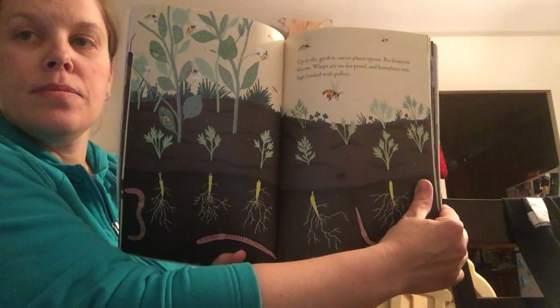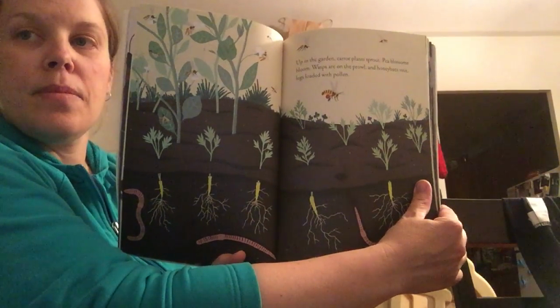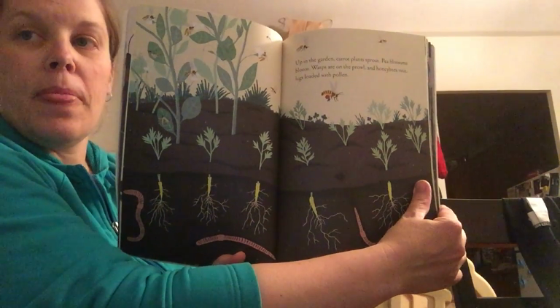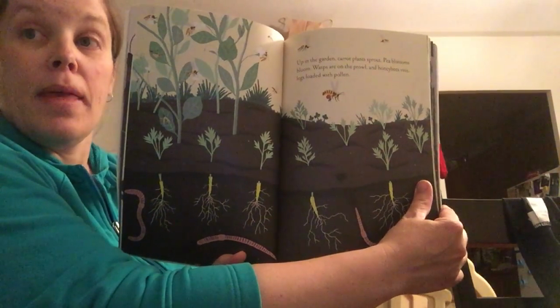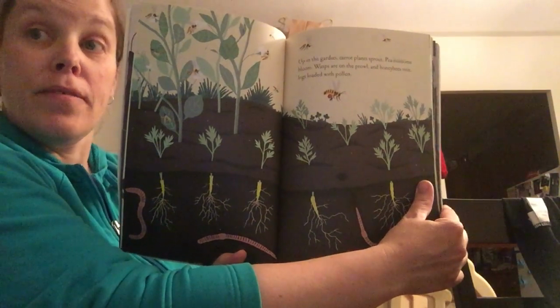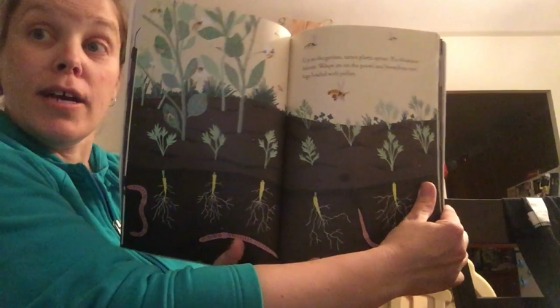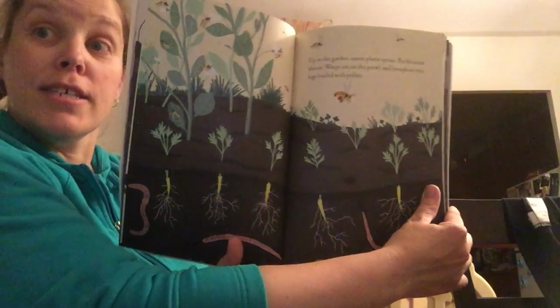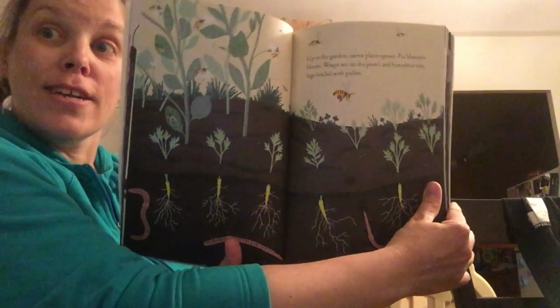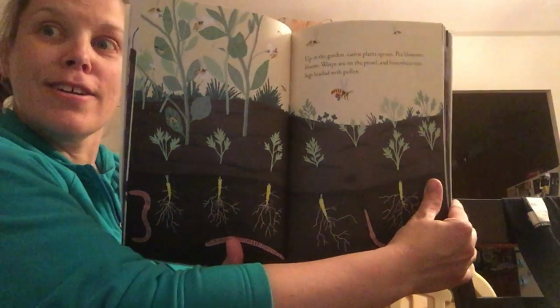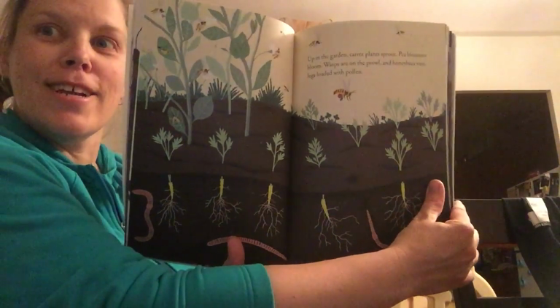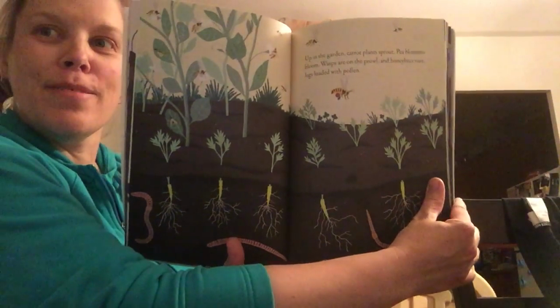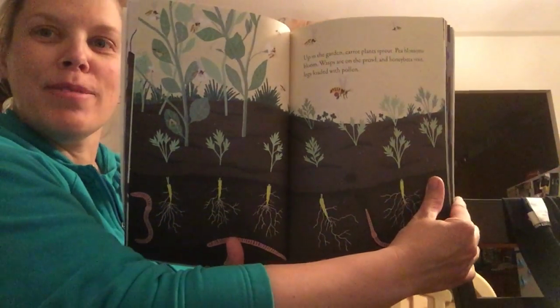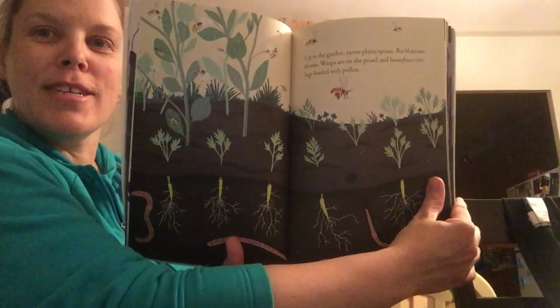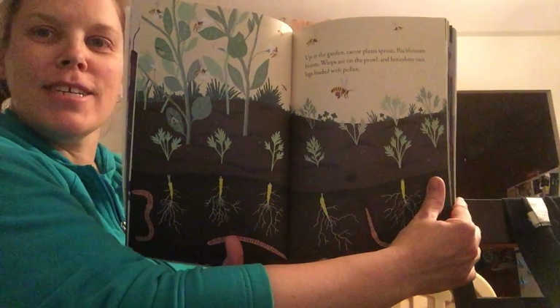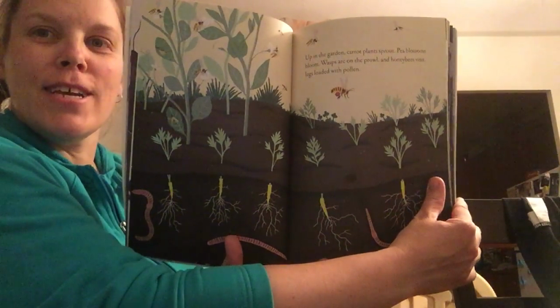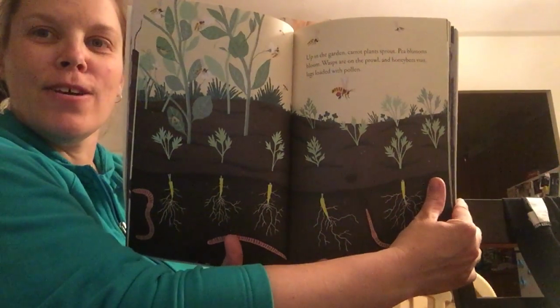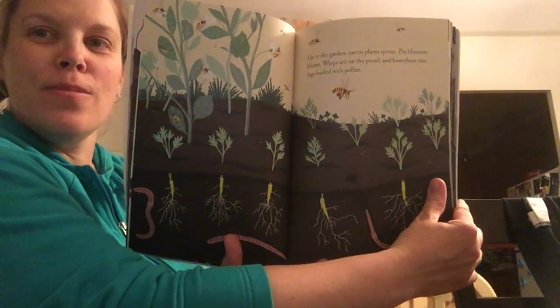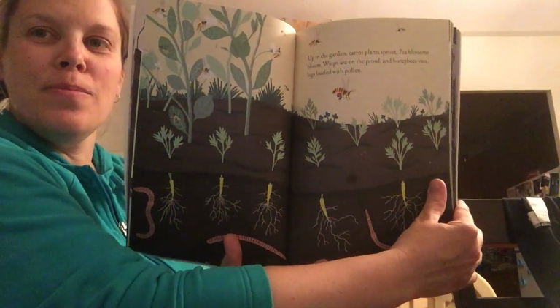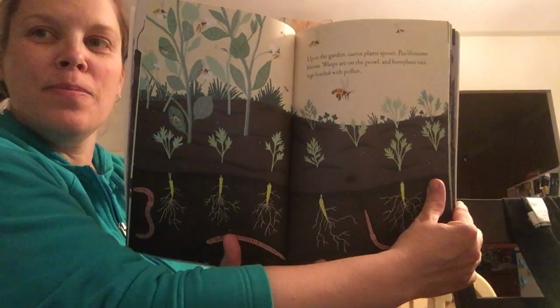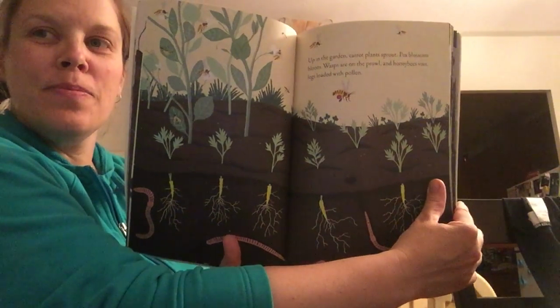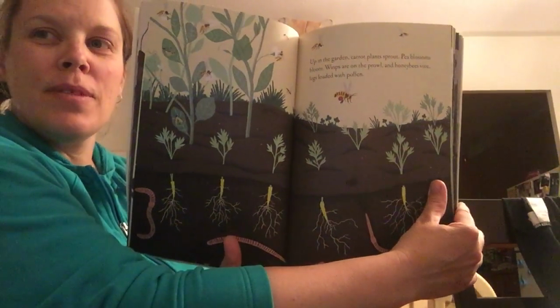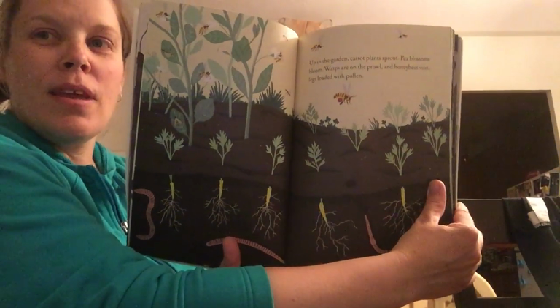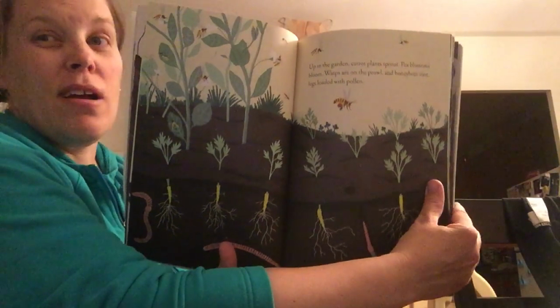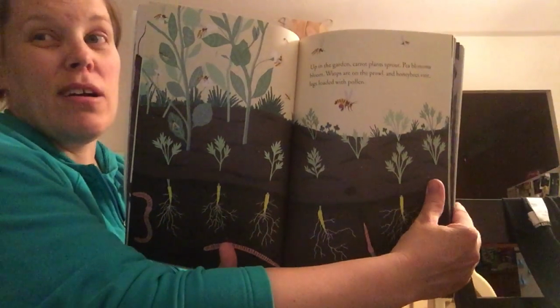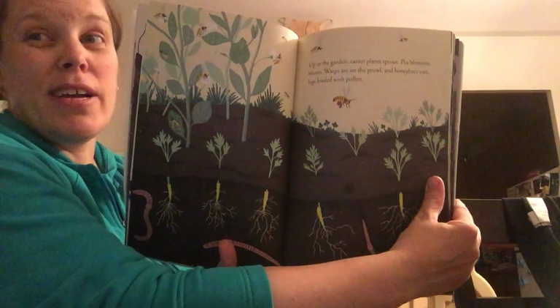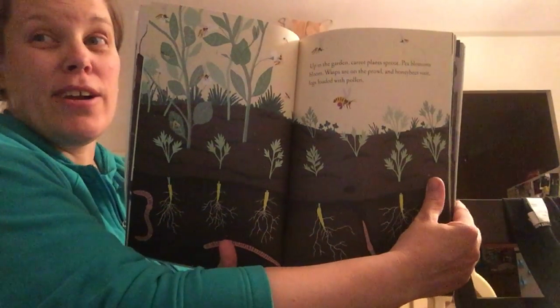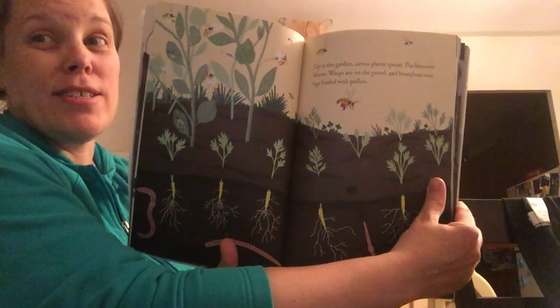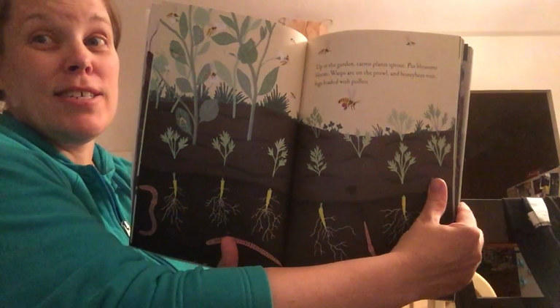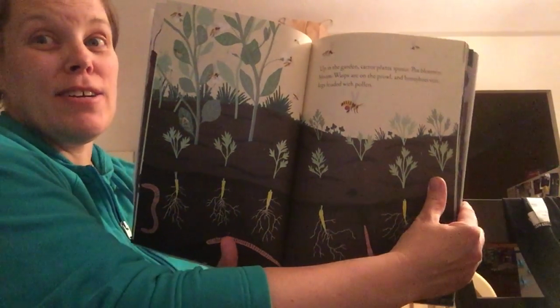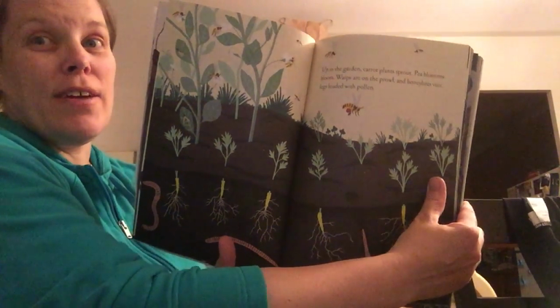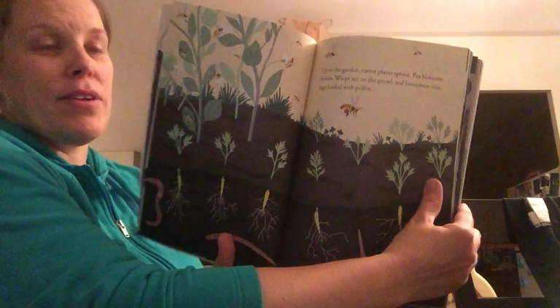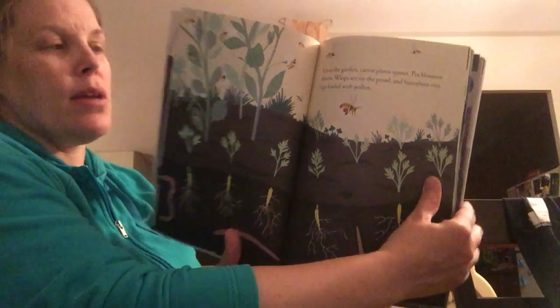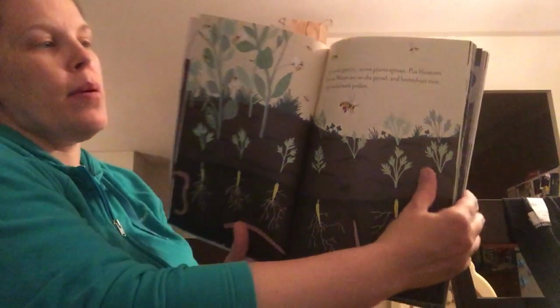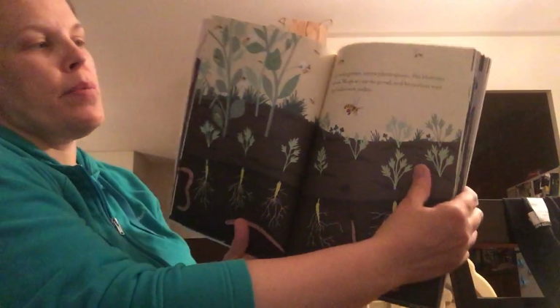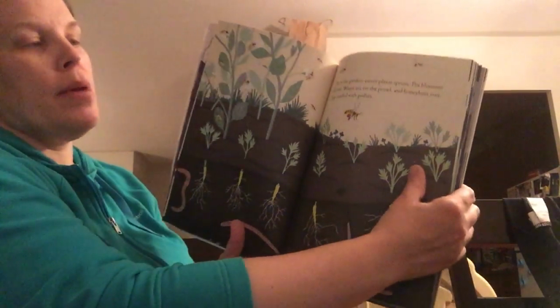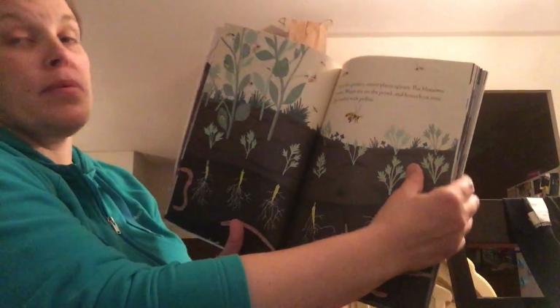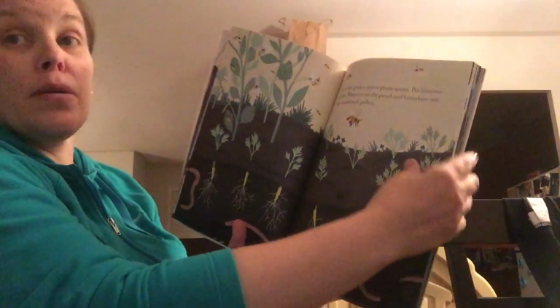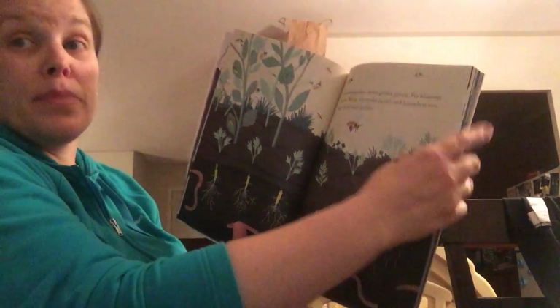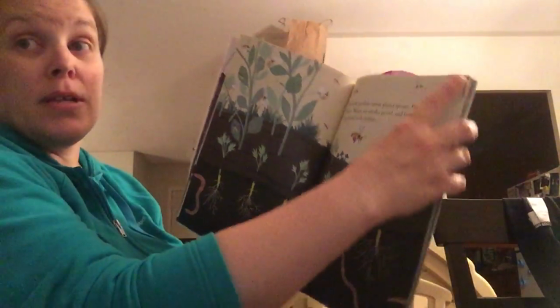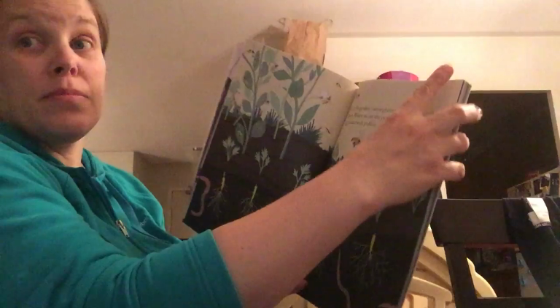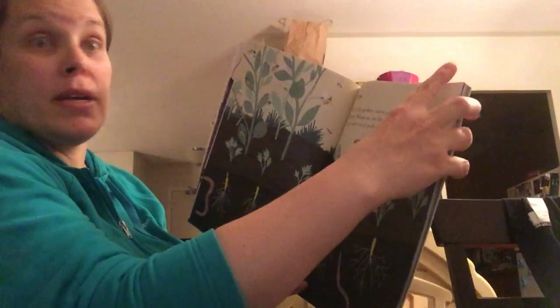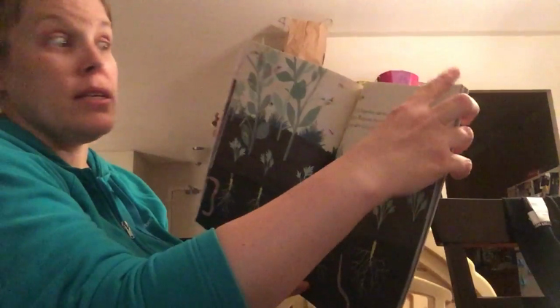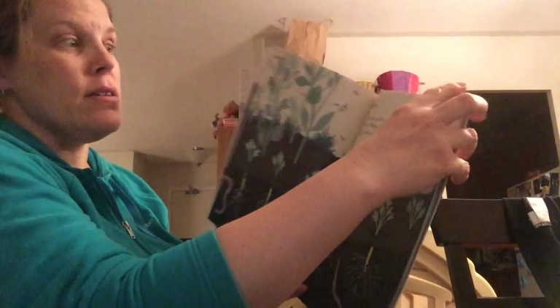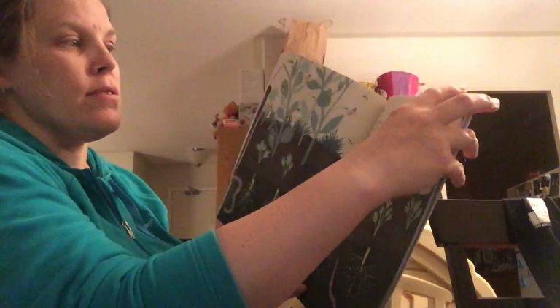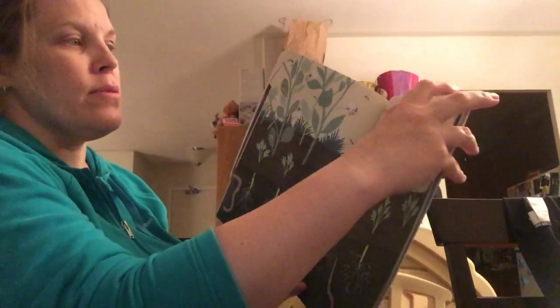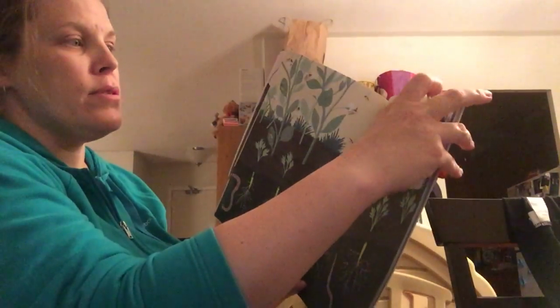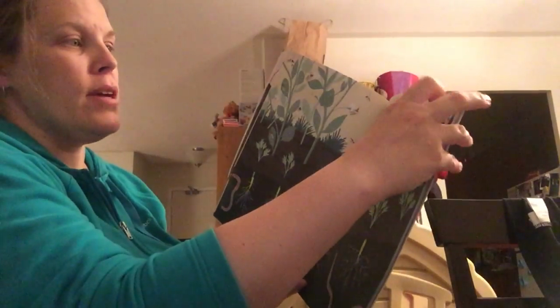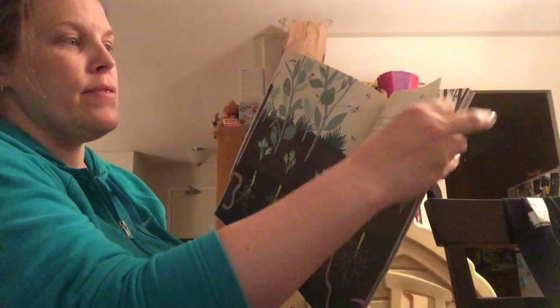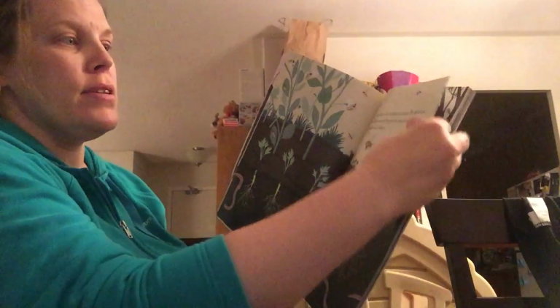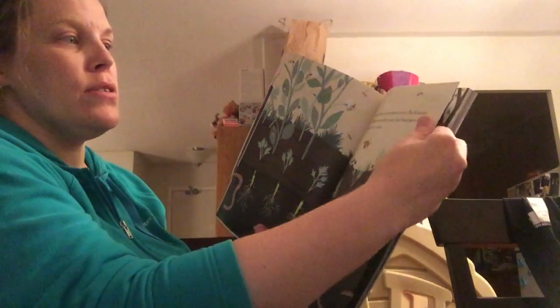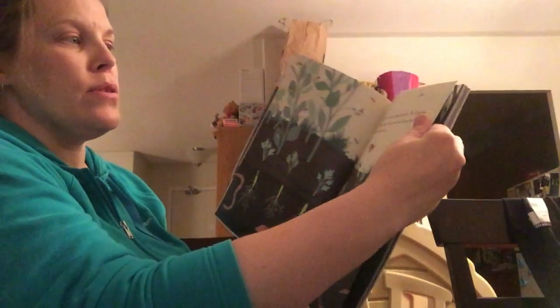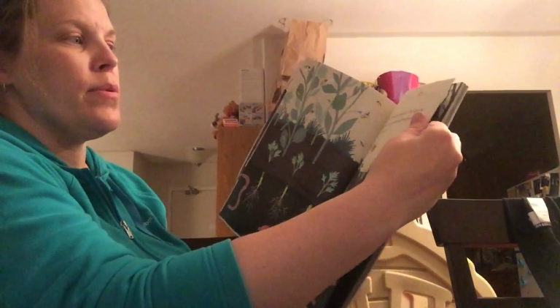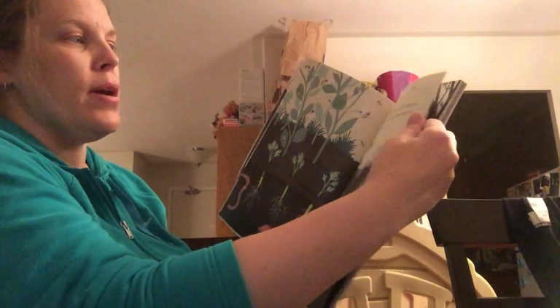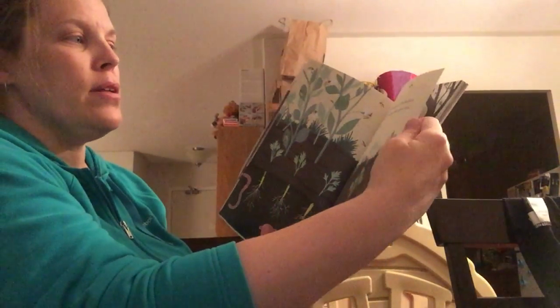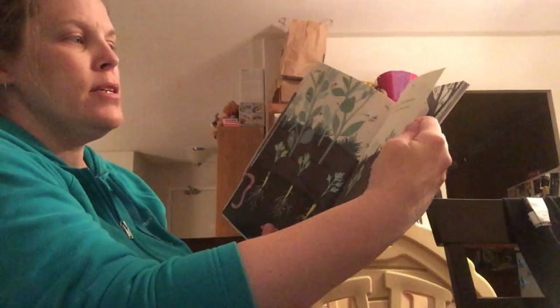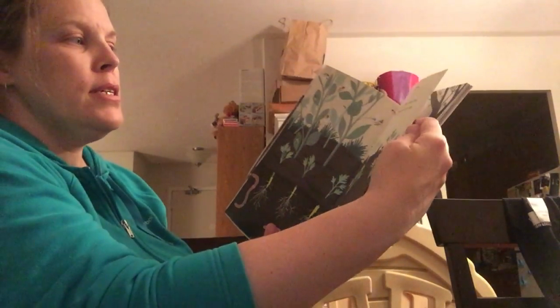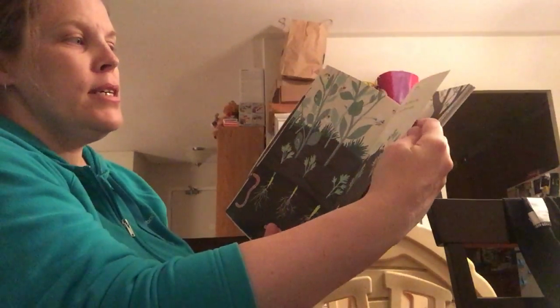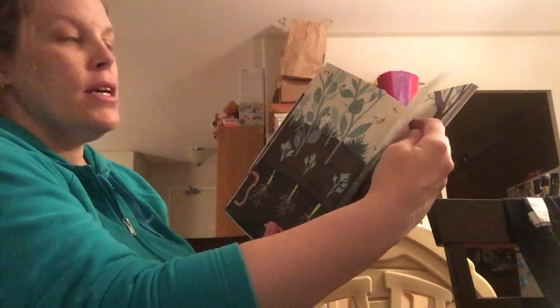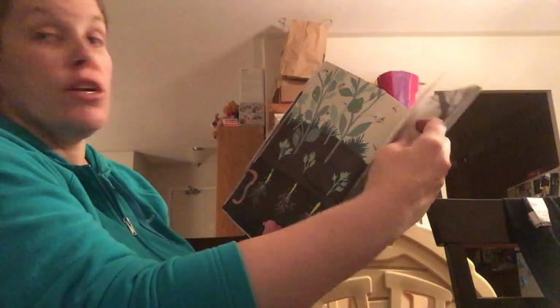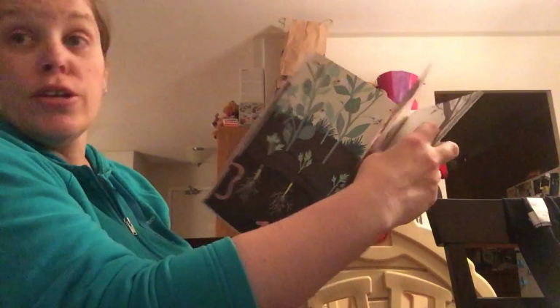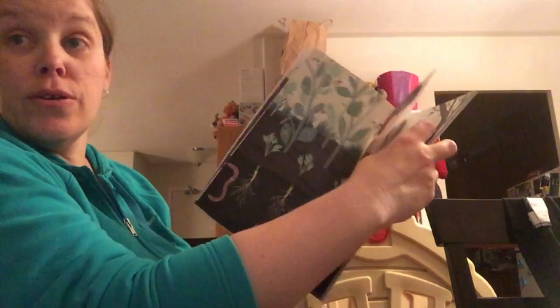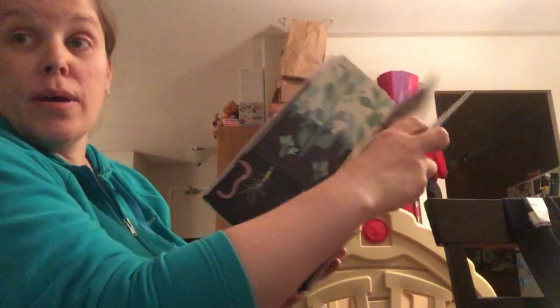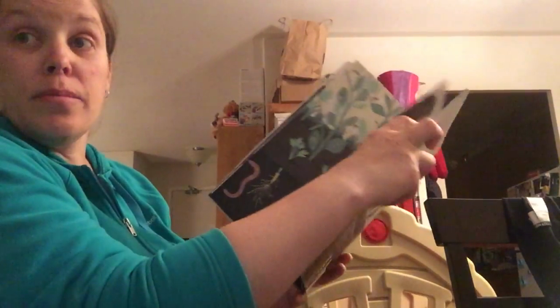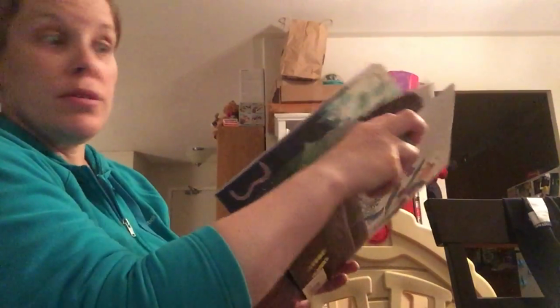Have you guys started any planting at home? Our carrots here haven't come up yet but our bean plants are definitely doing well. And our cucumbers.